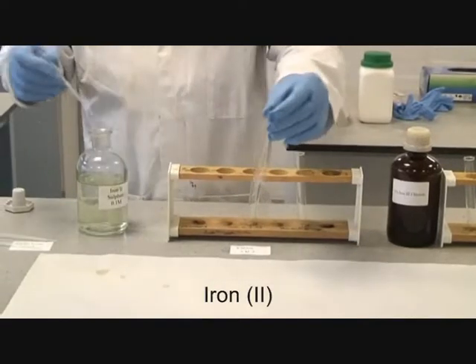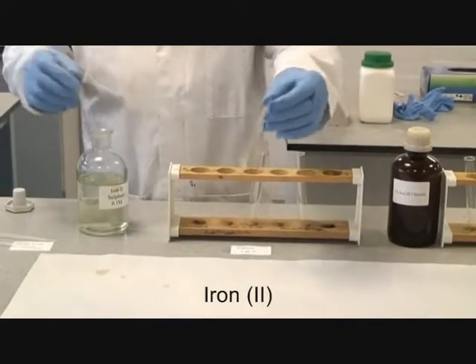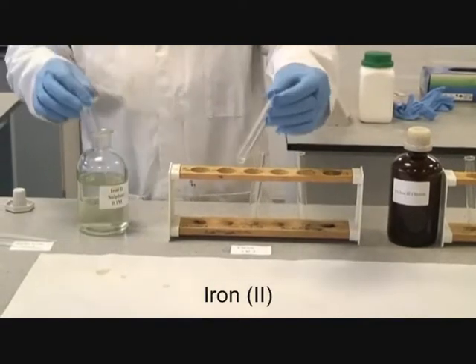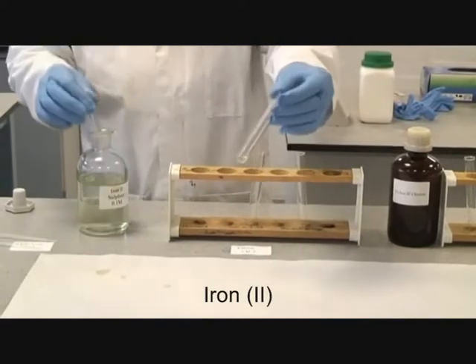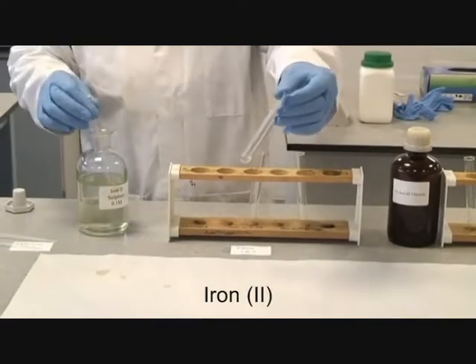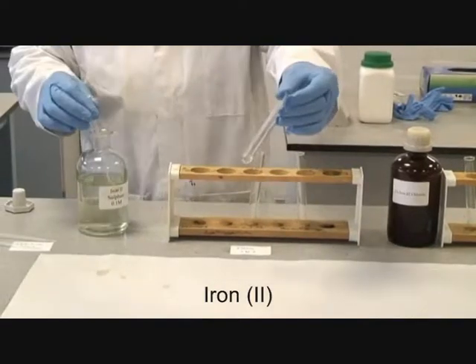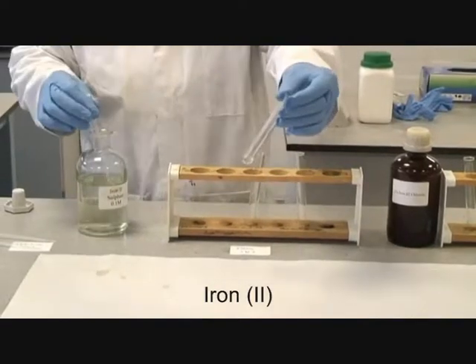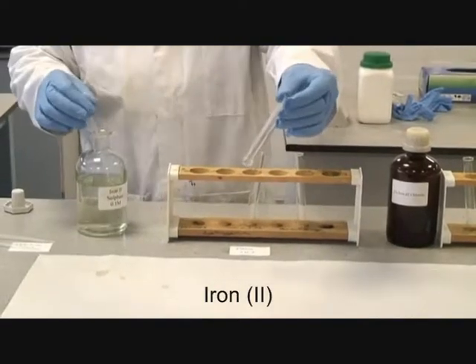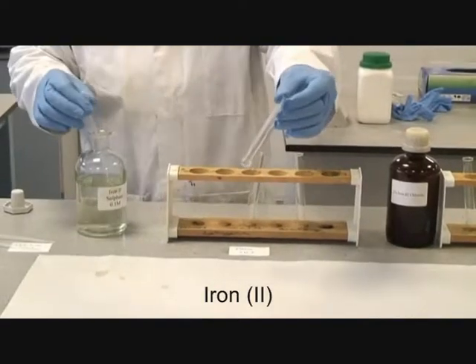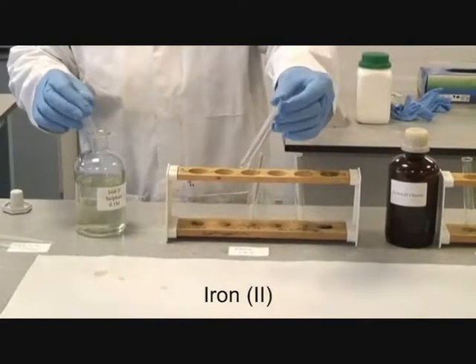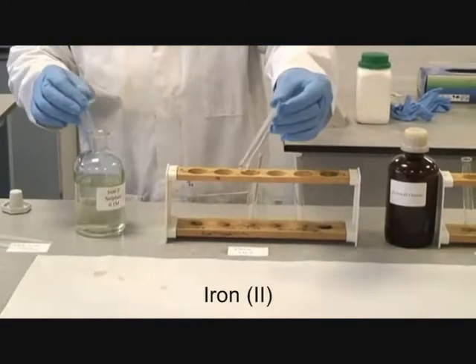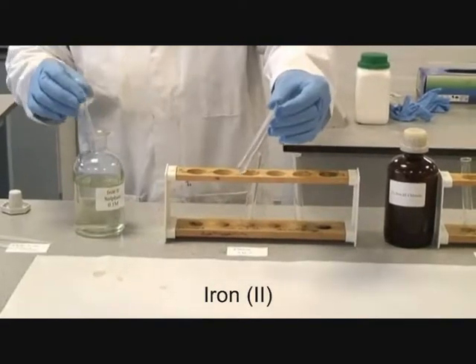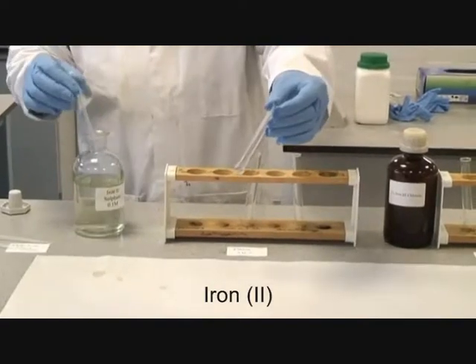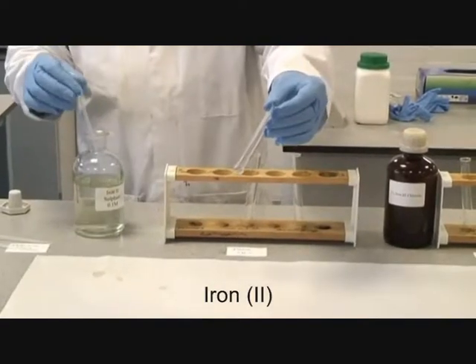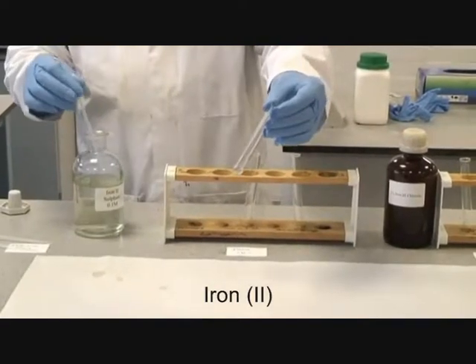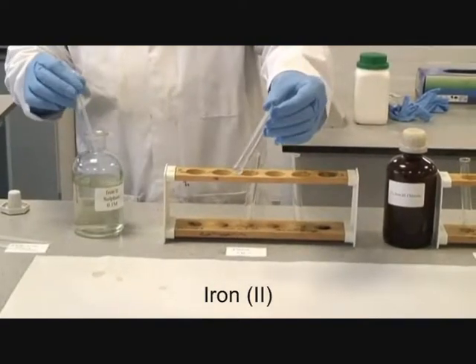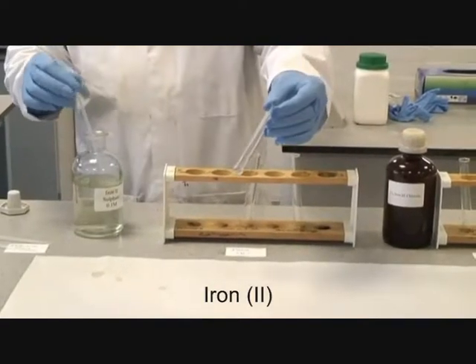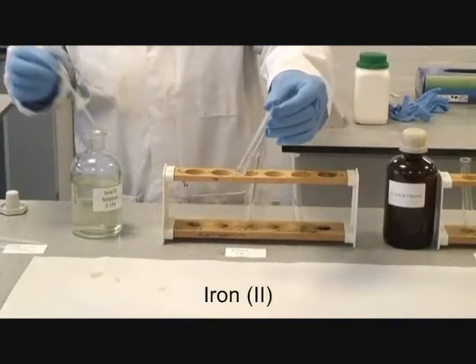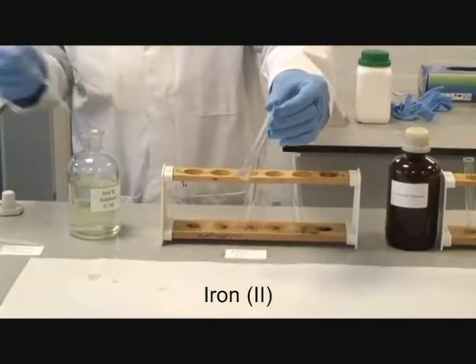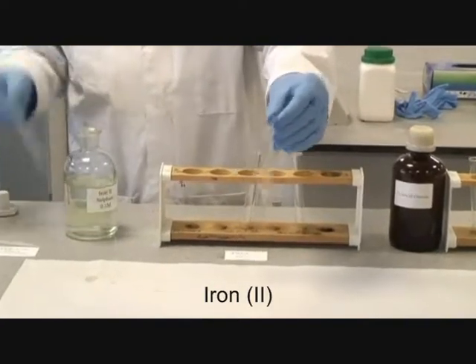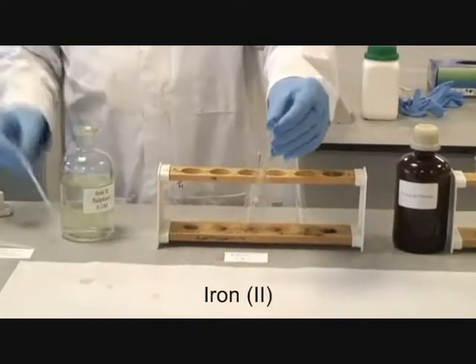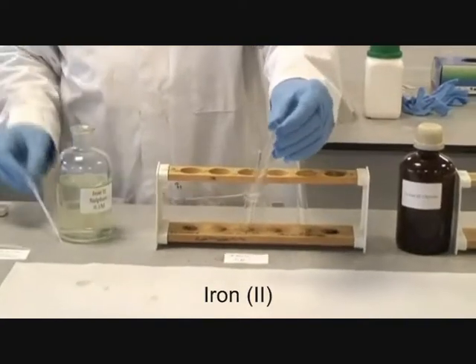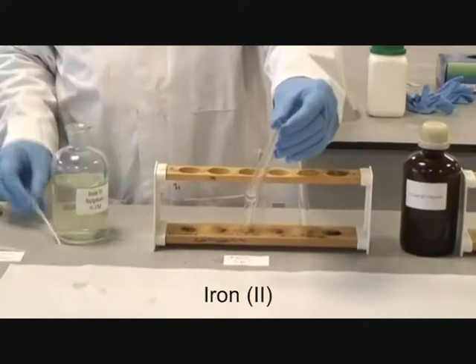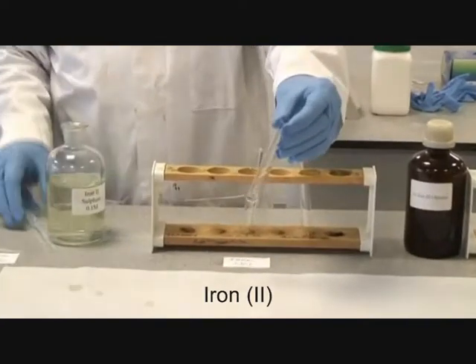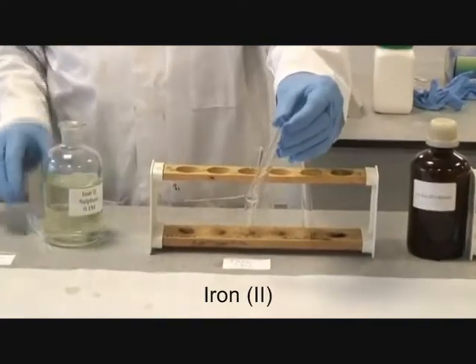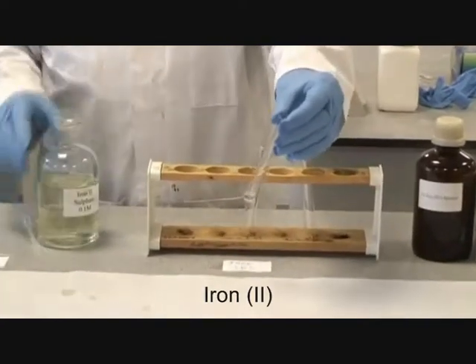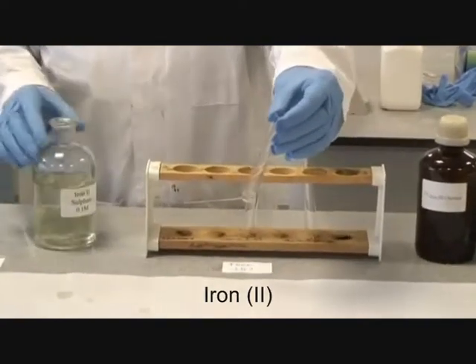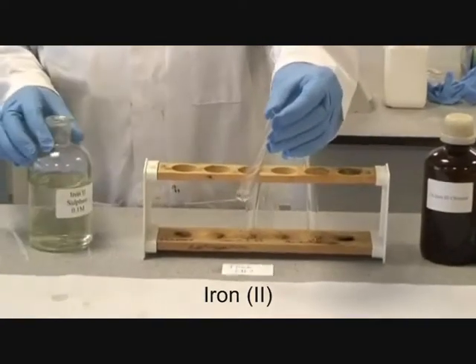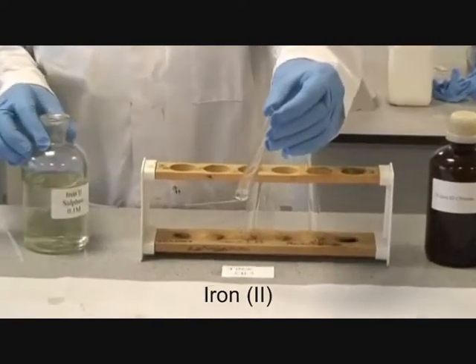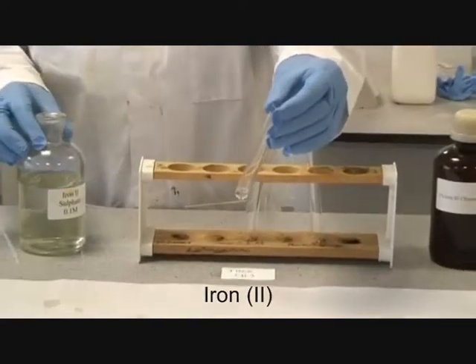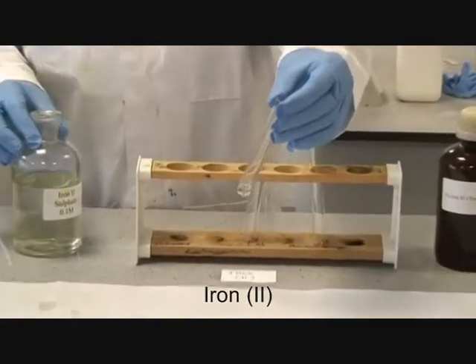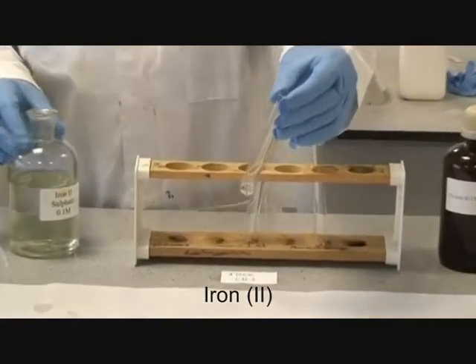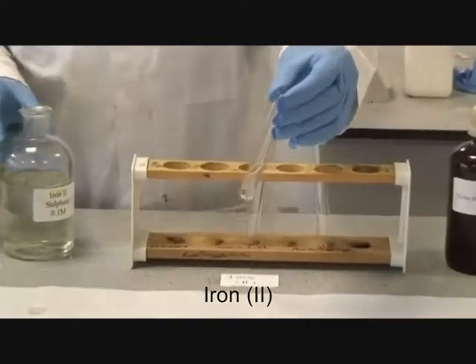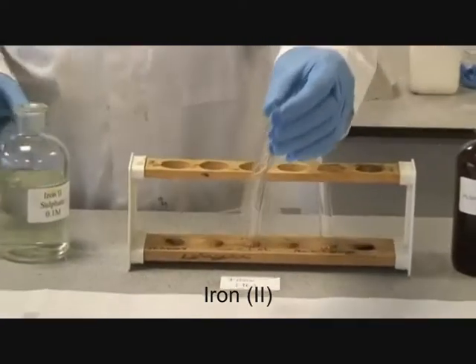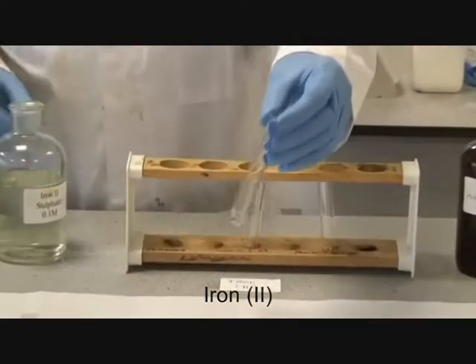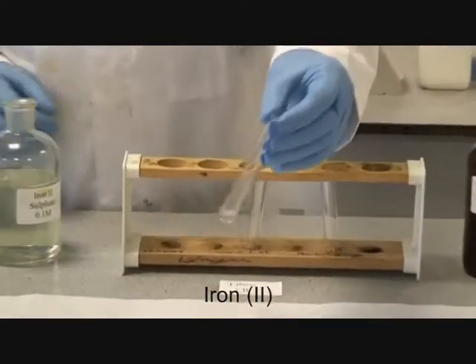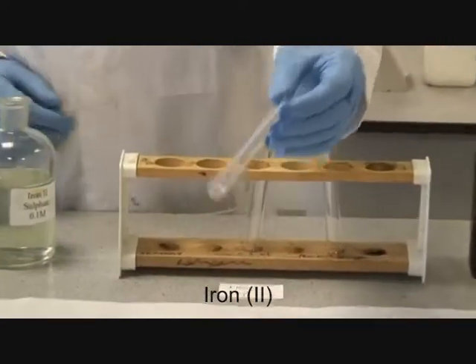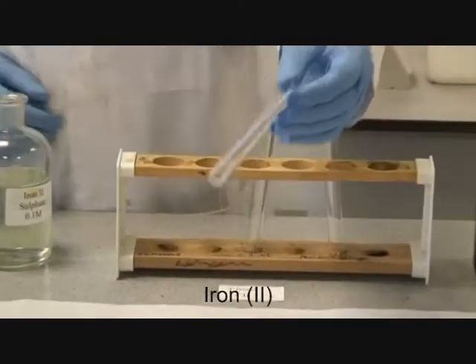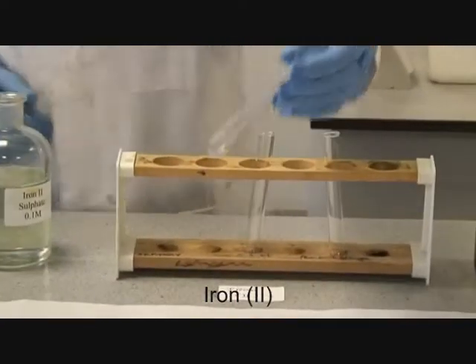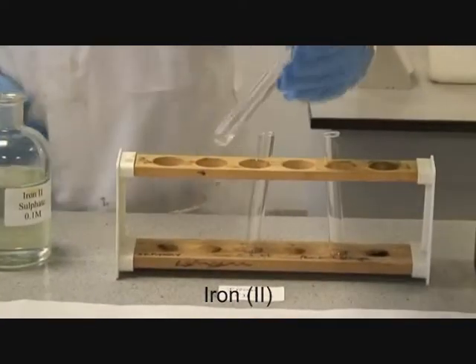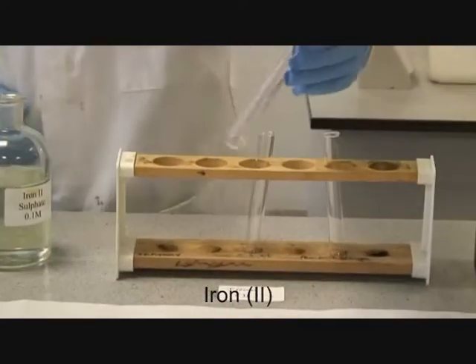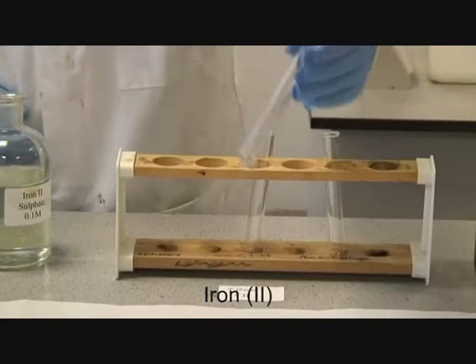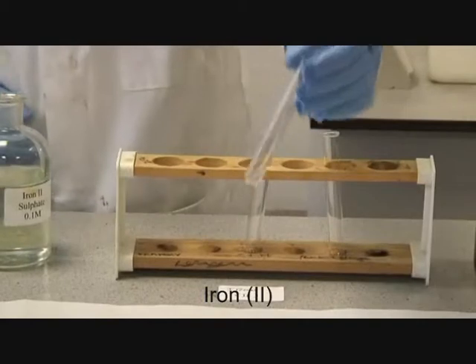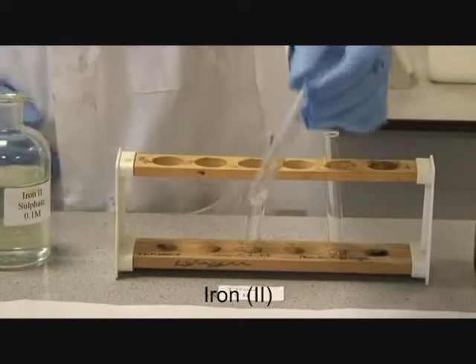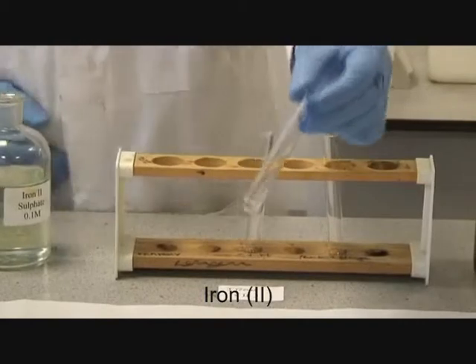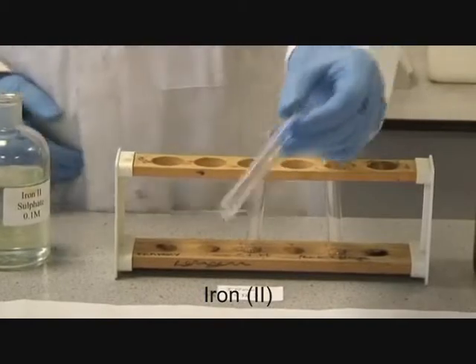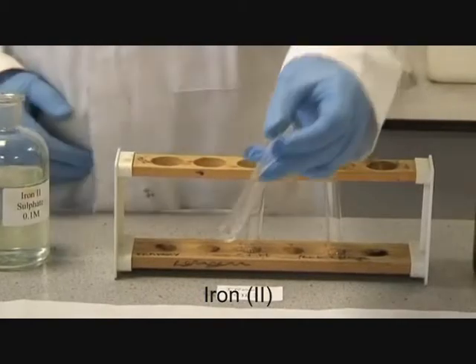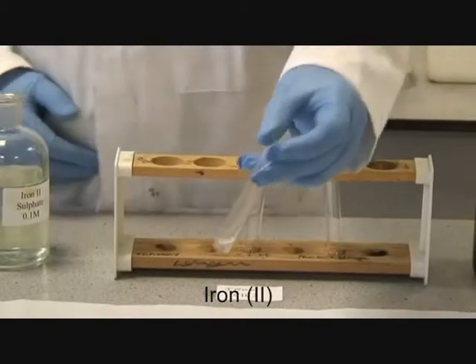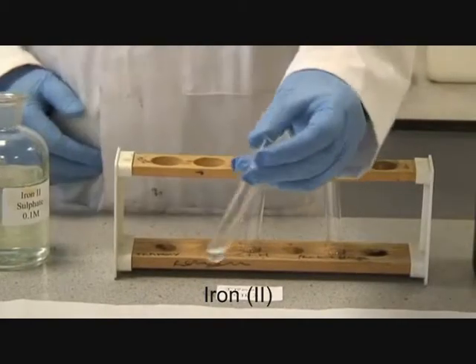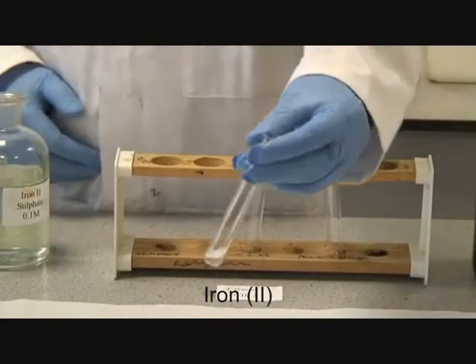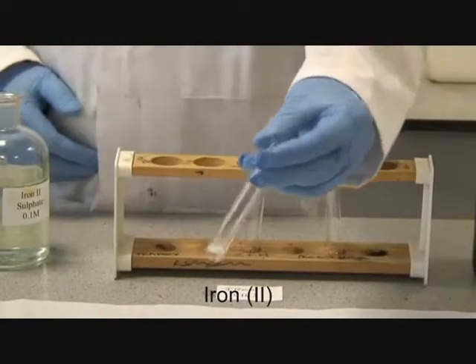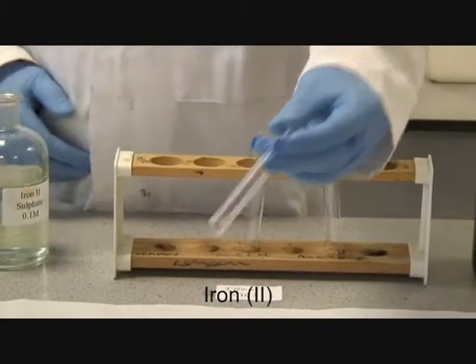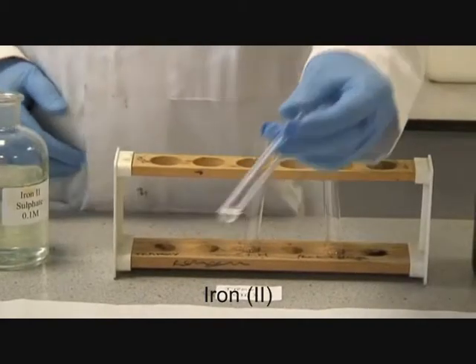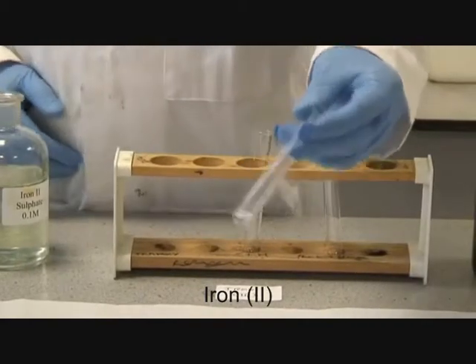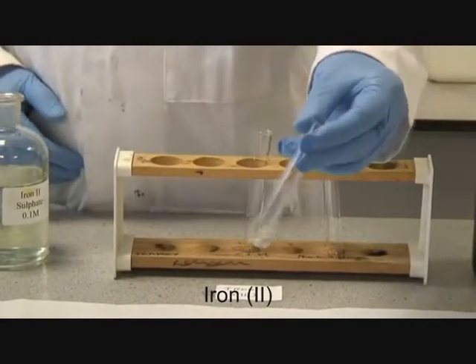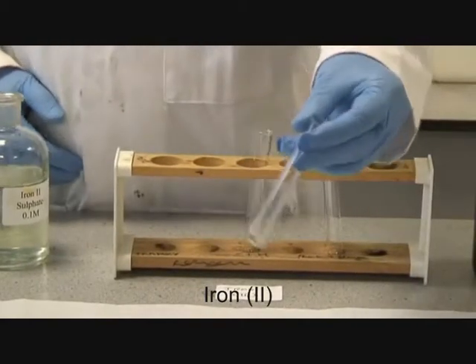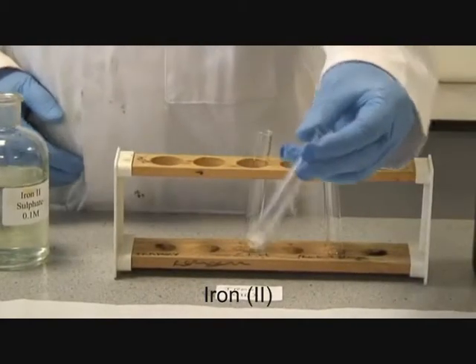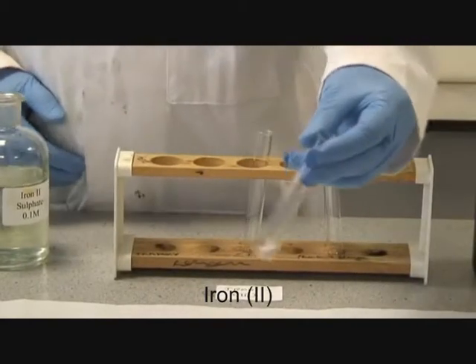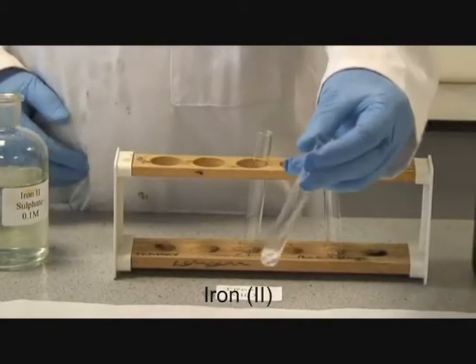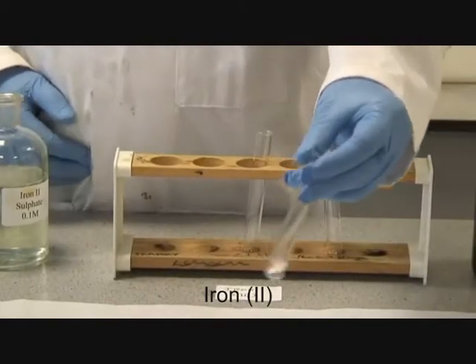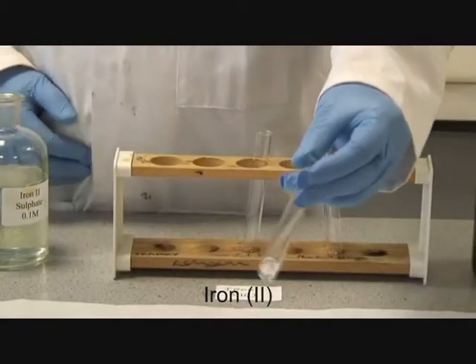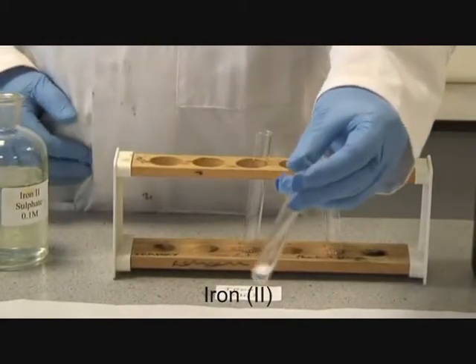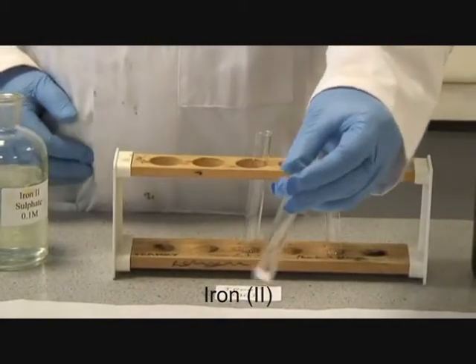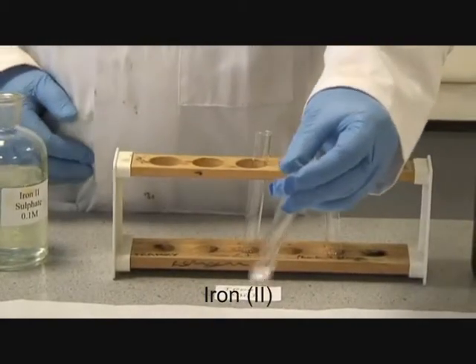That is your iron 2. It is difficult to see, but that is actually a very pale yellow colour.